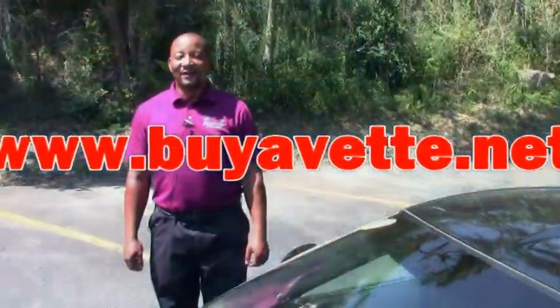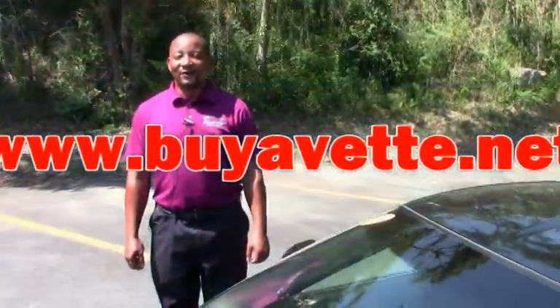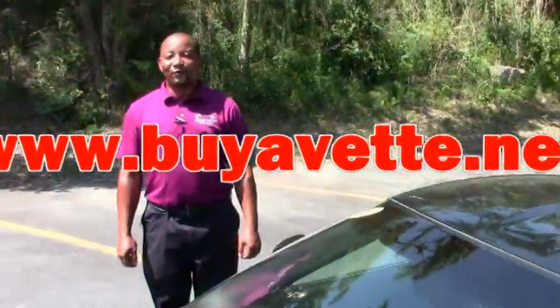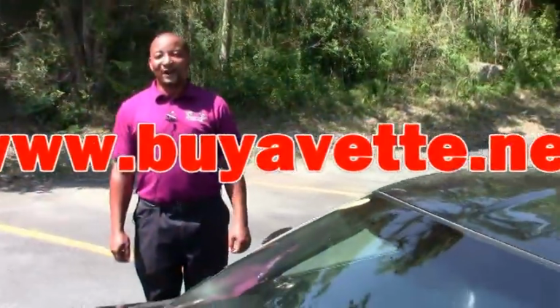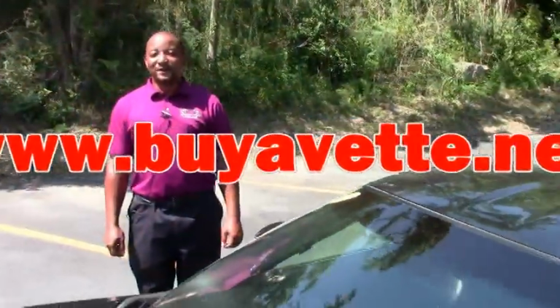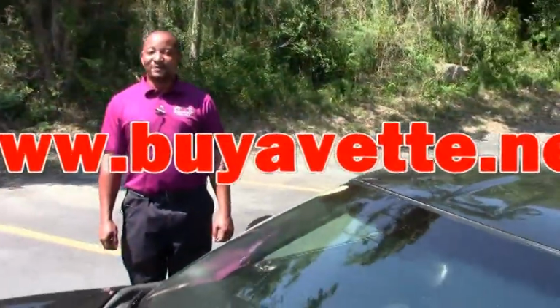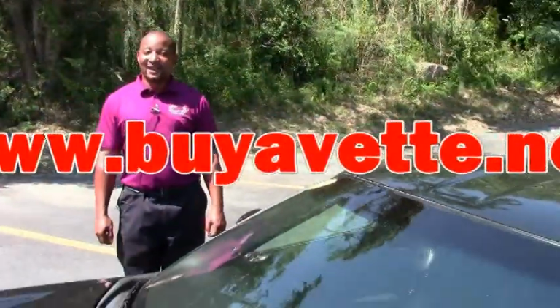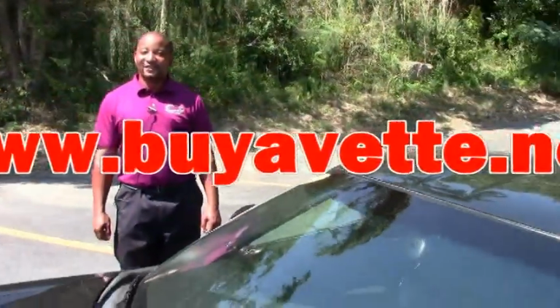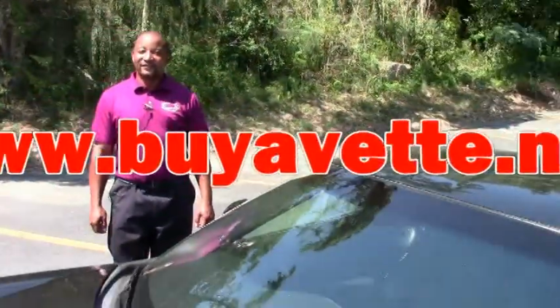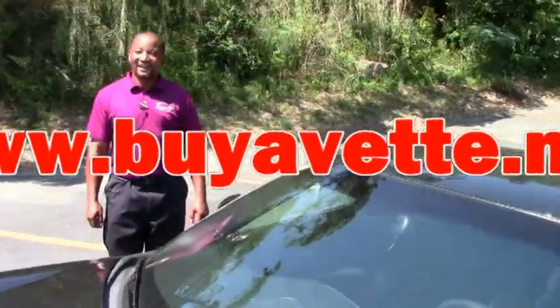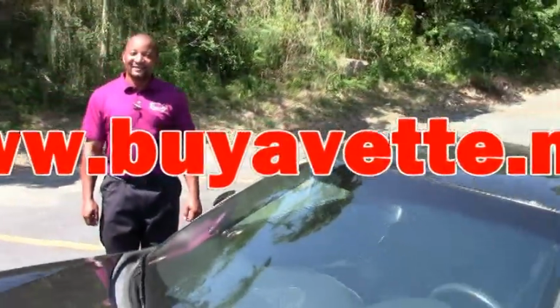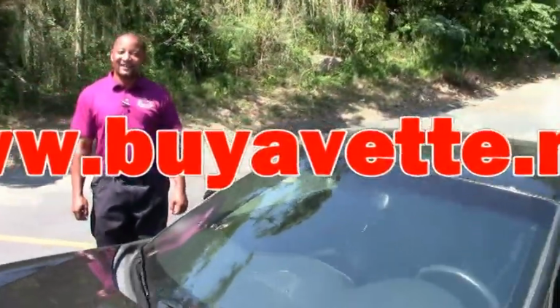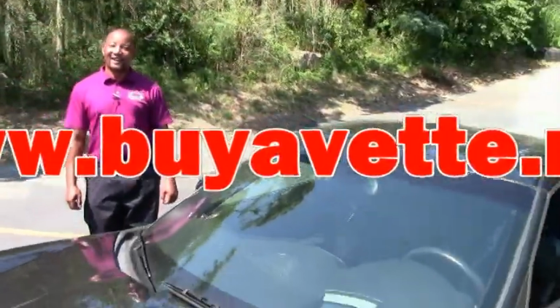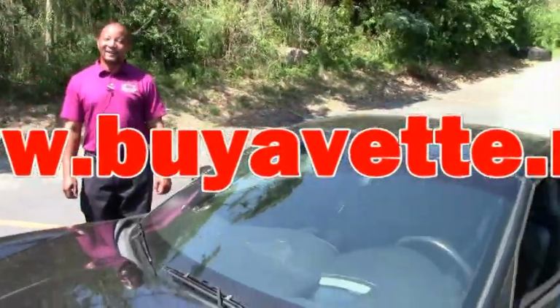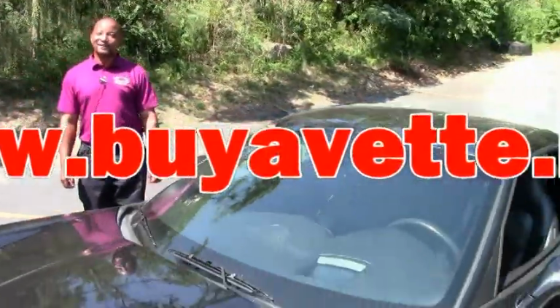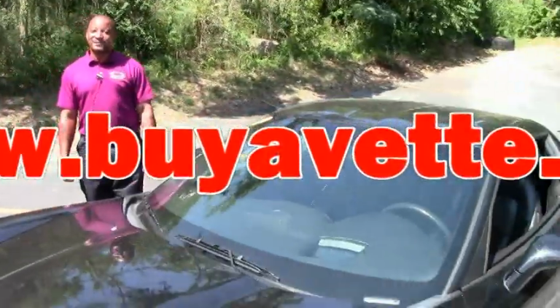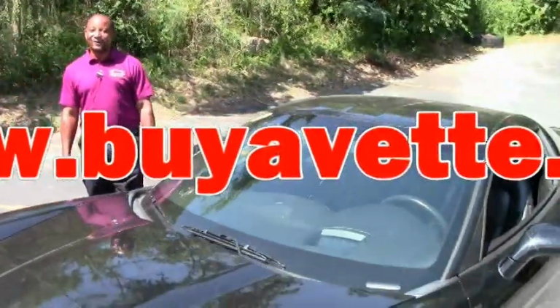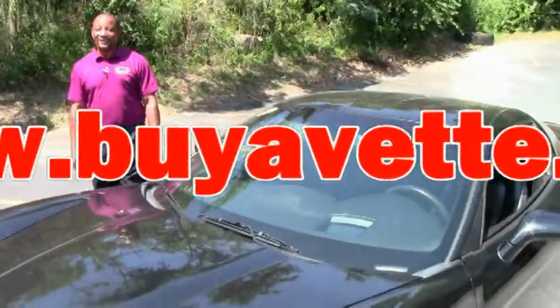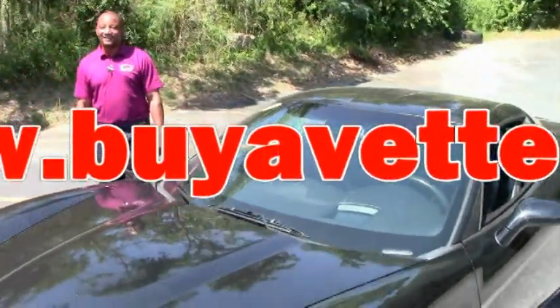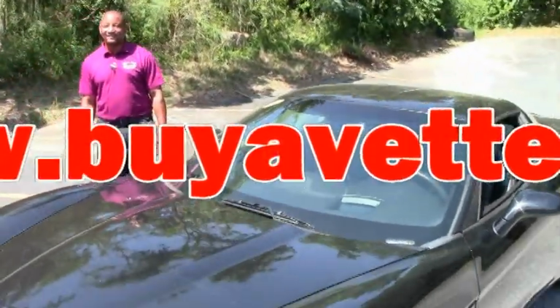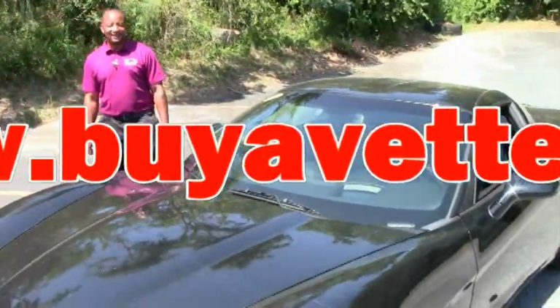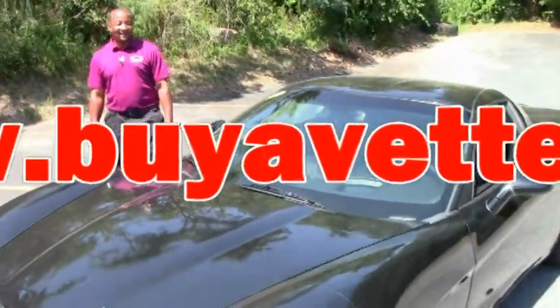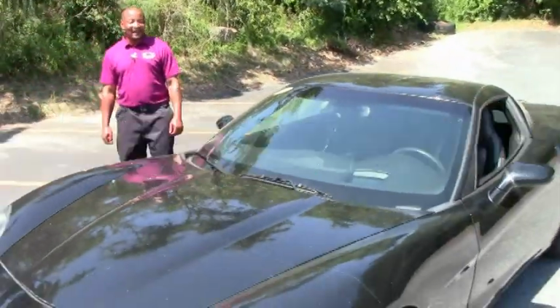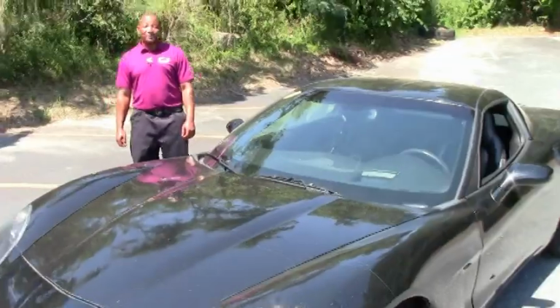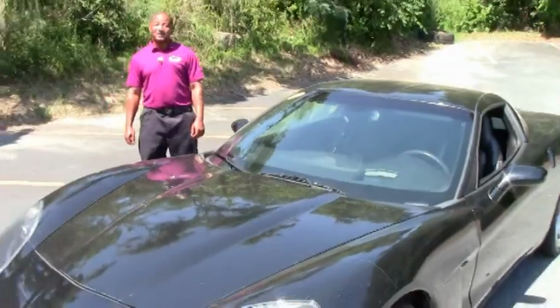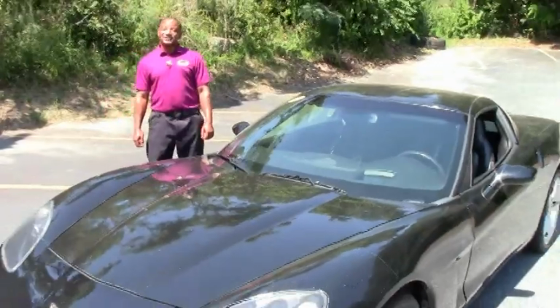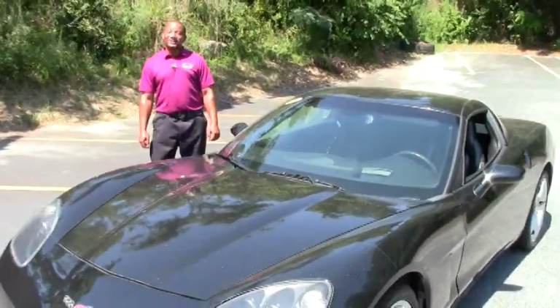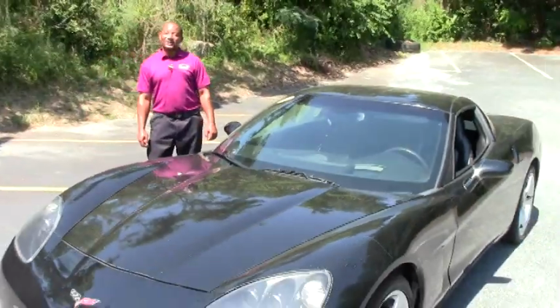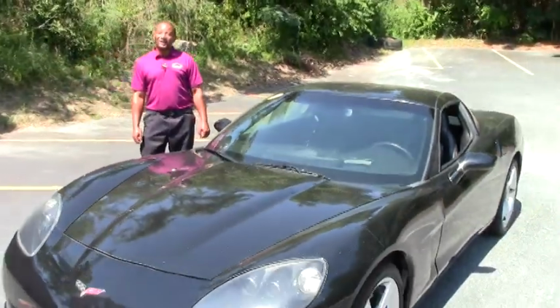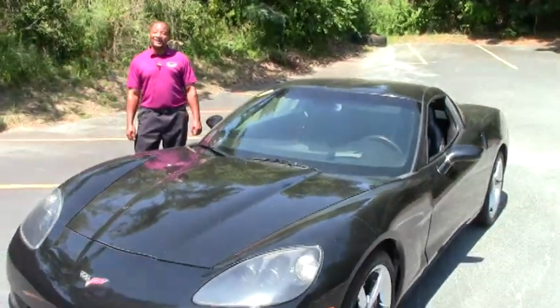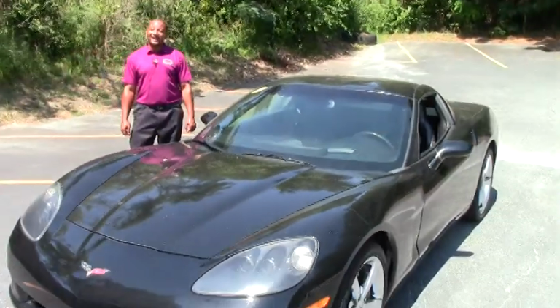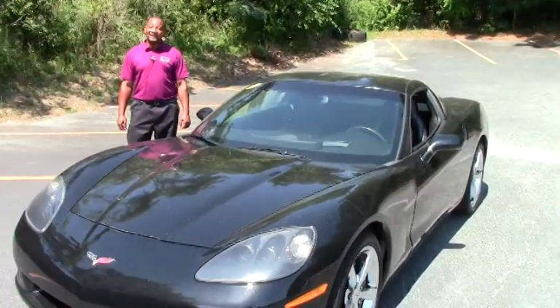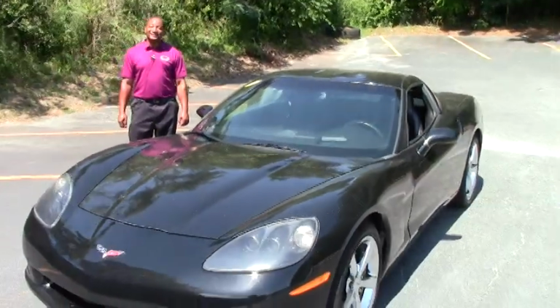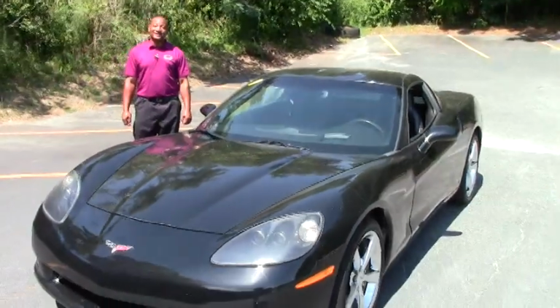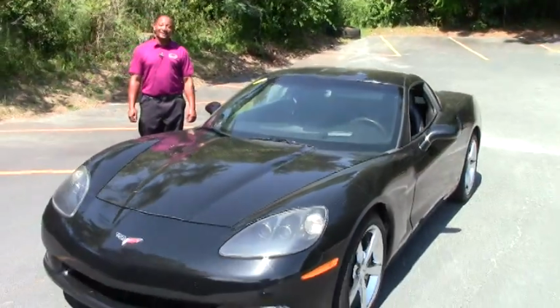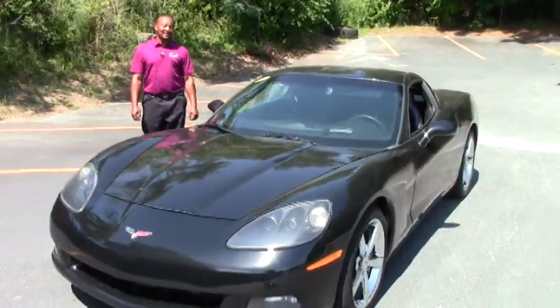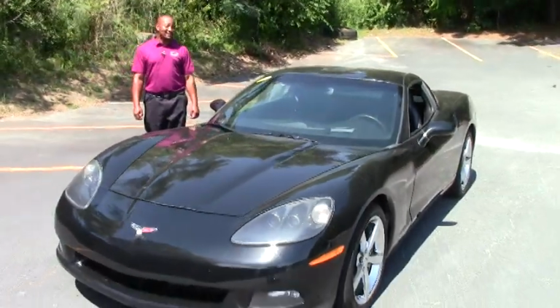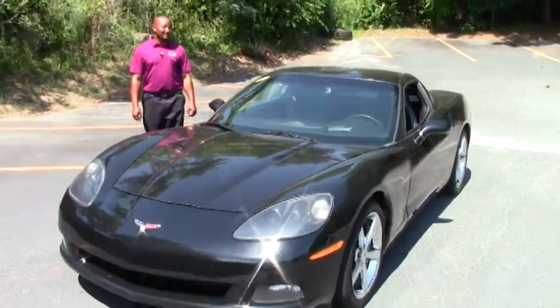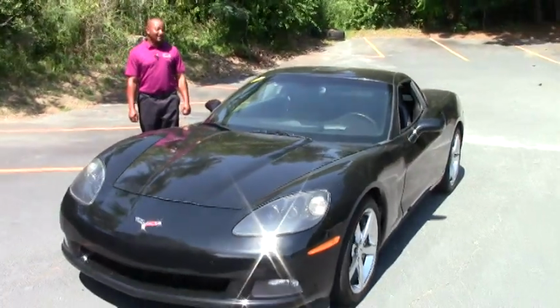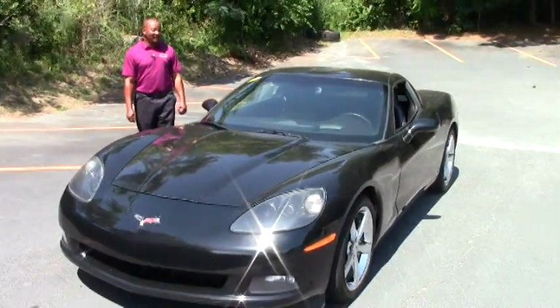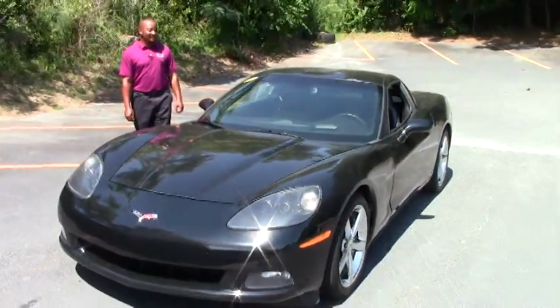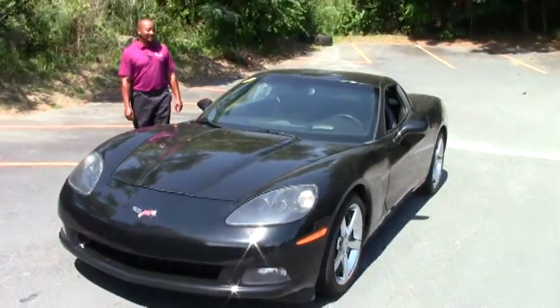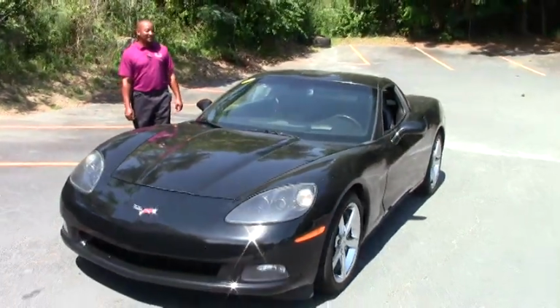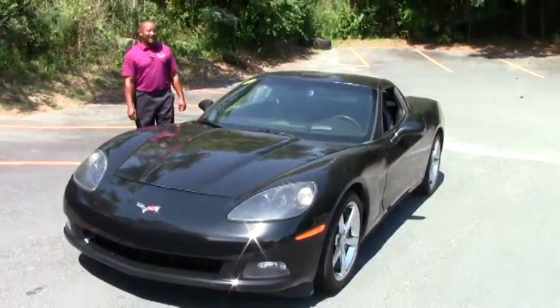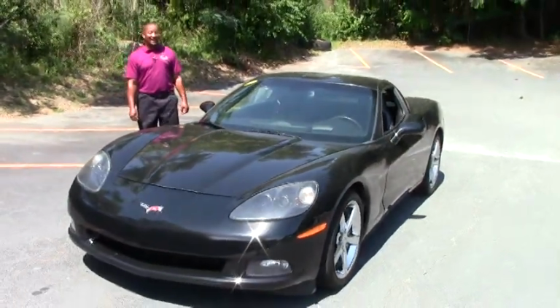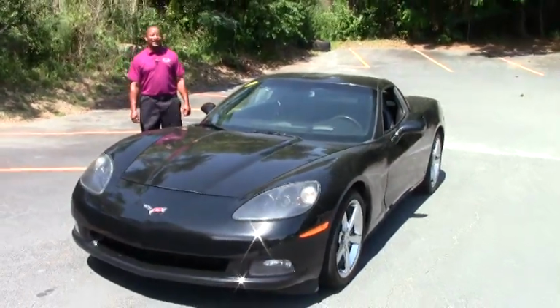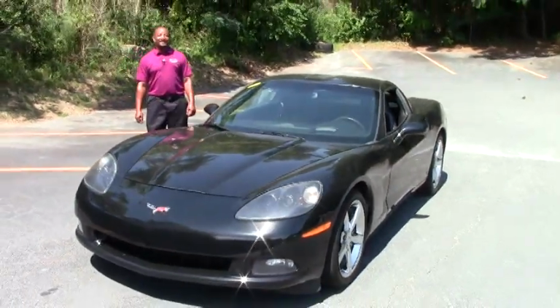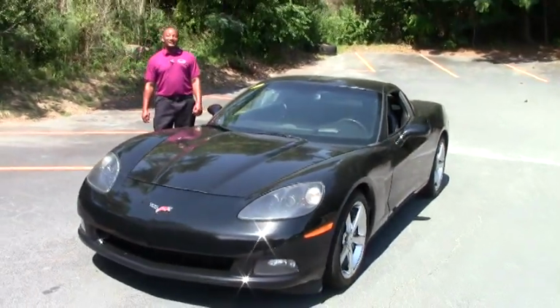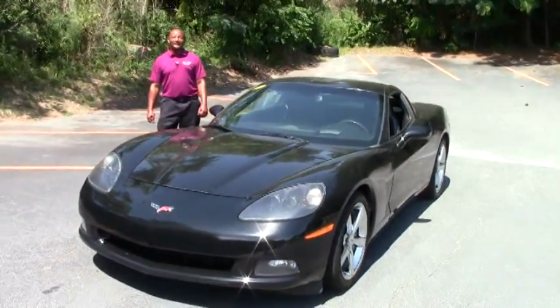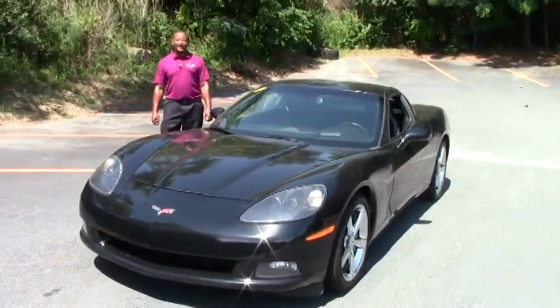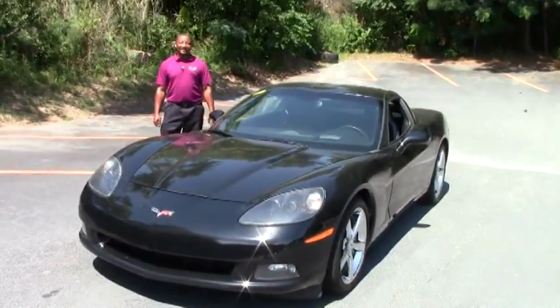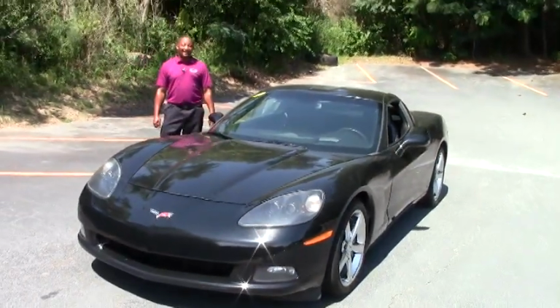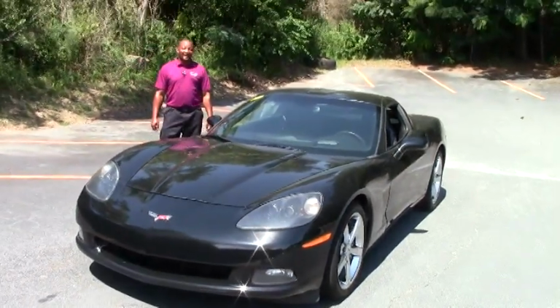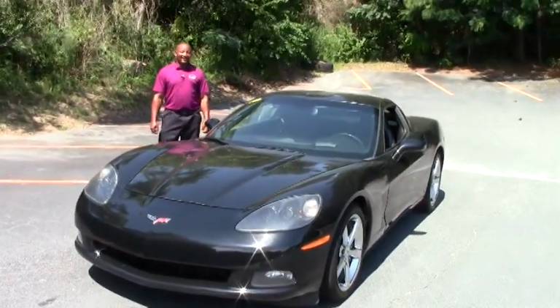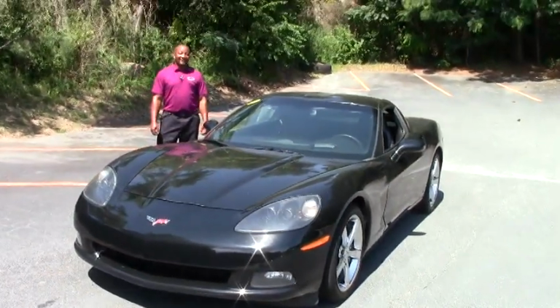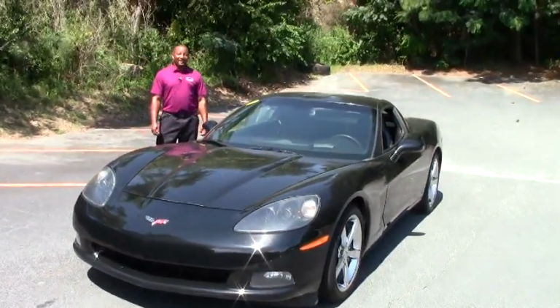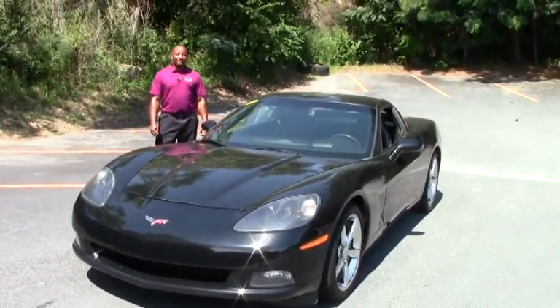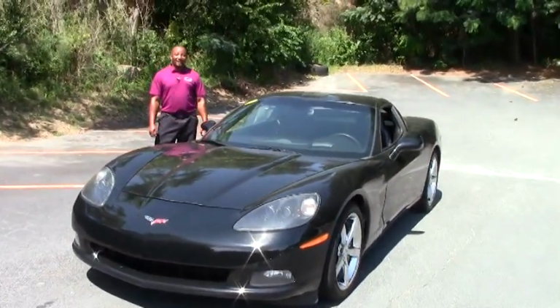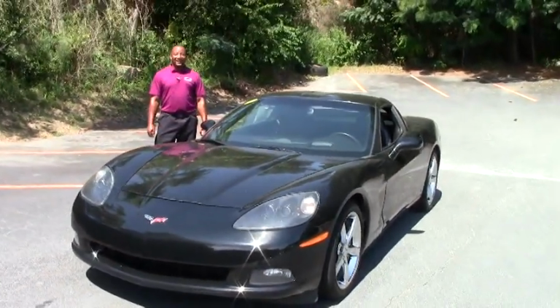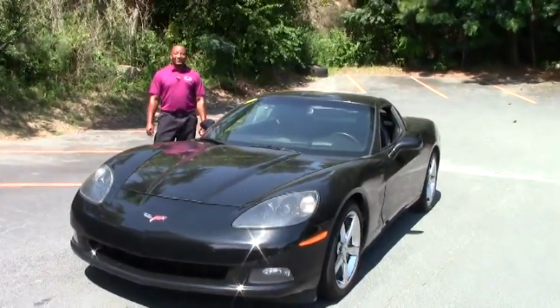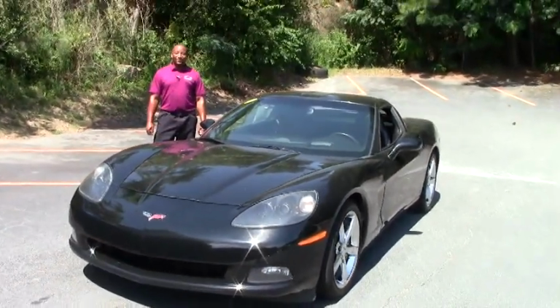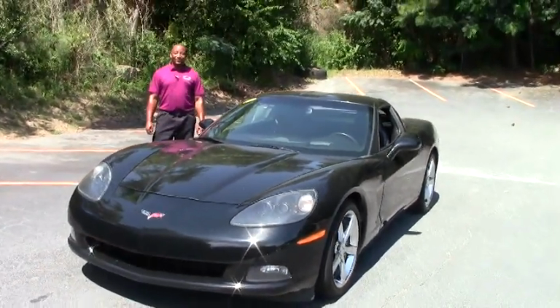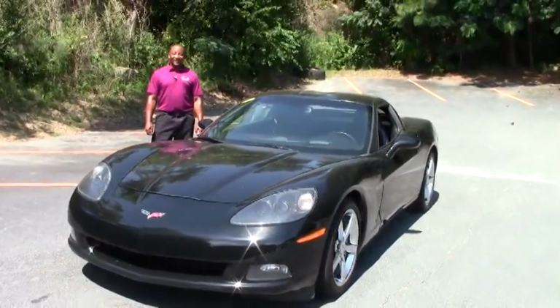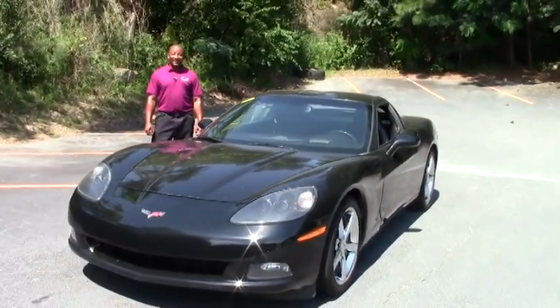Welcome to Buy A Vet. Hi, I'm Tony. I'll be showing you a nice 2009 black Corvette.